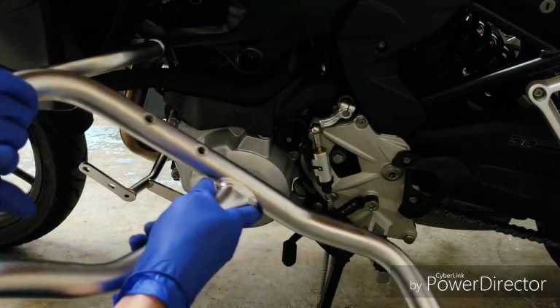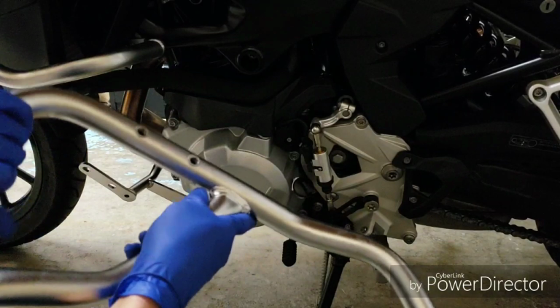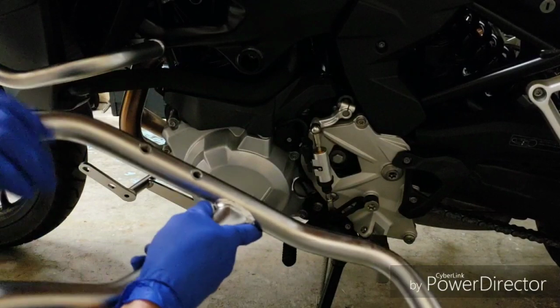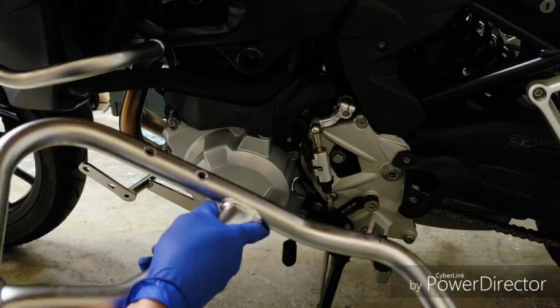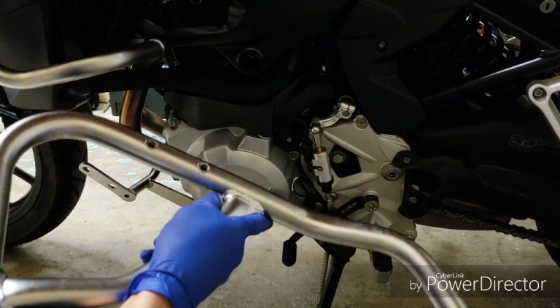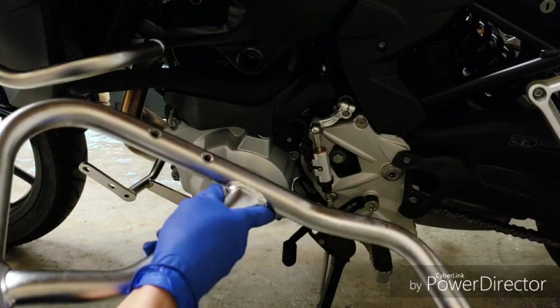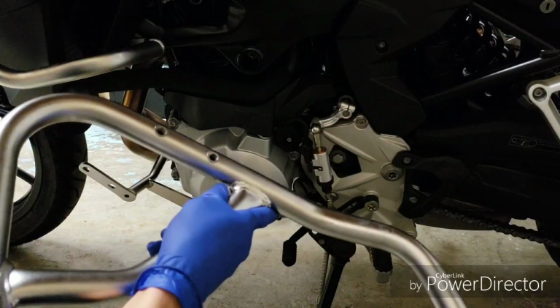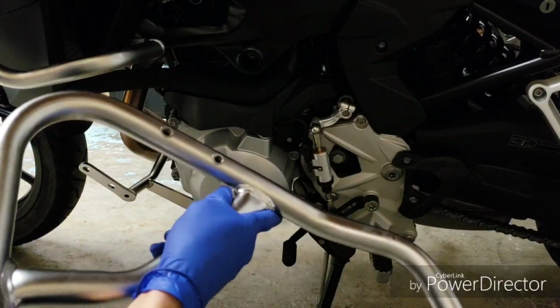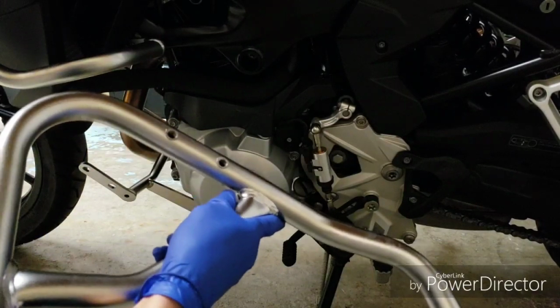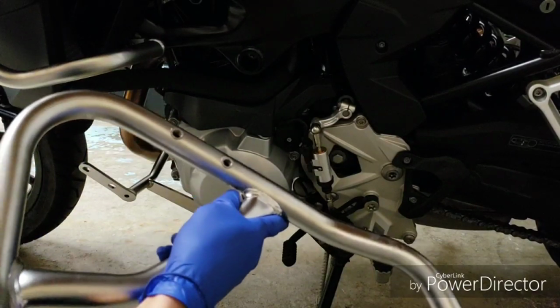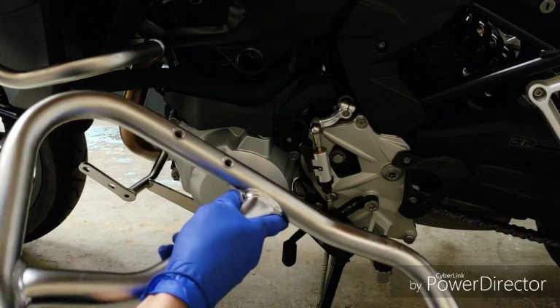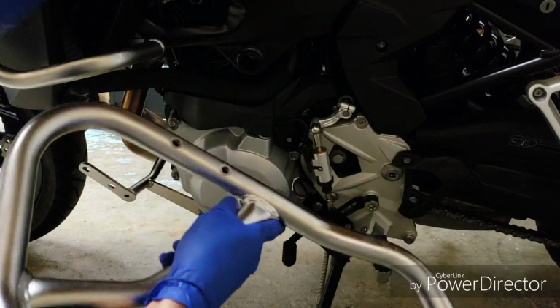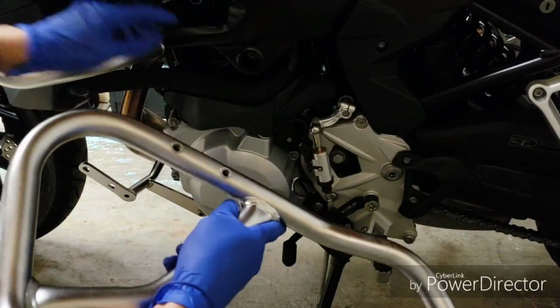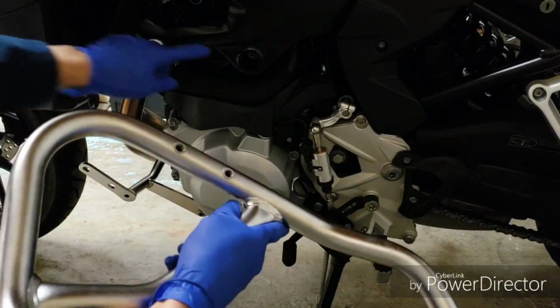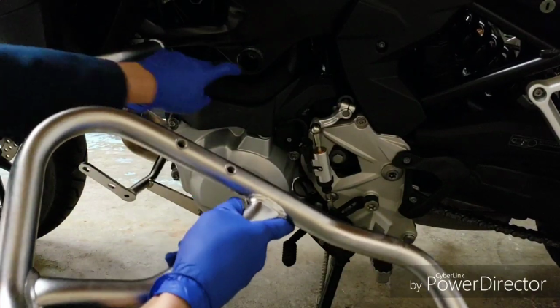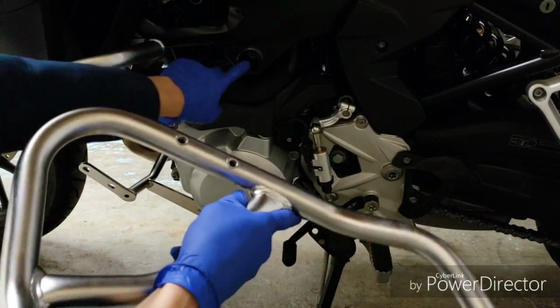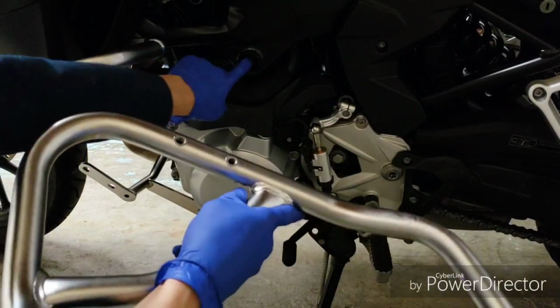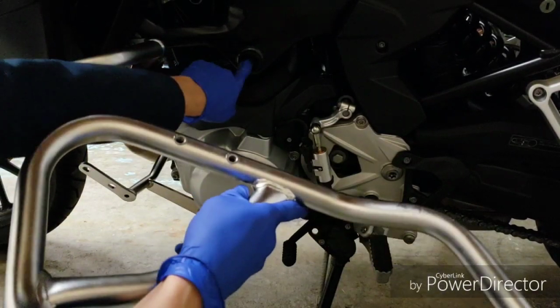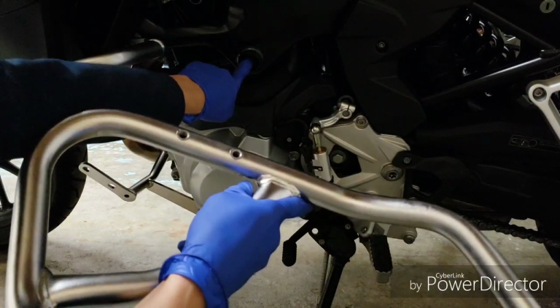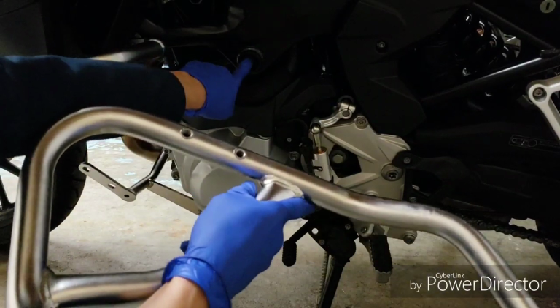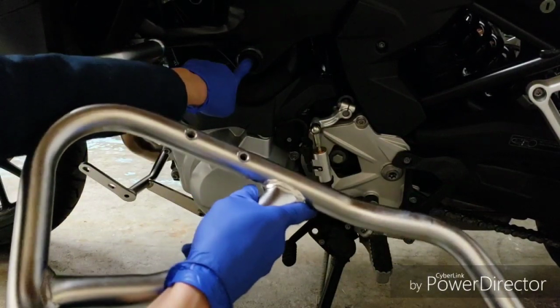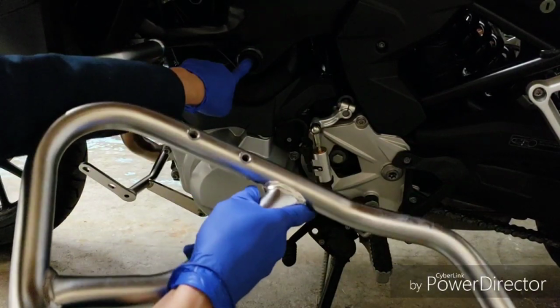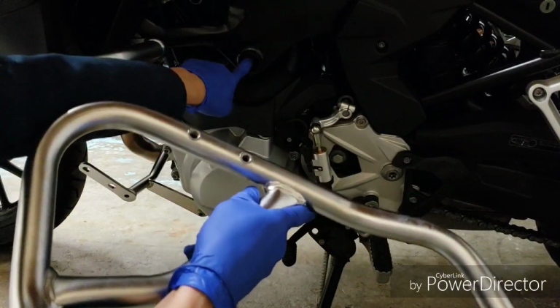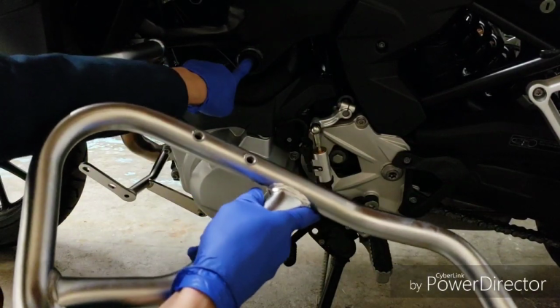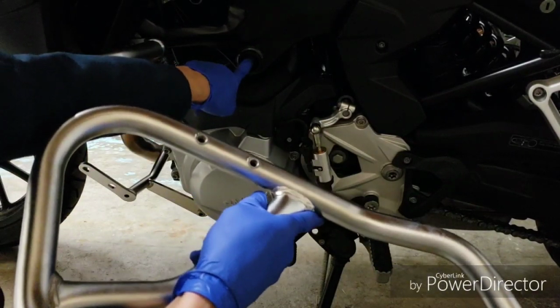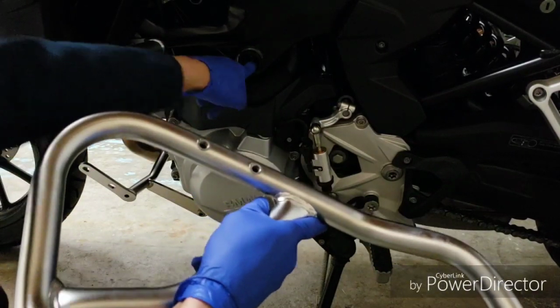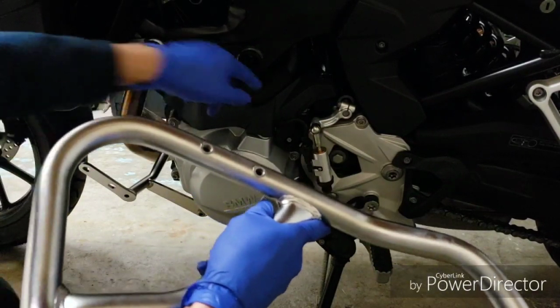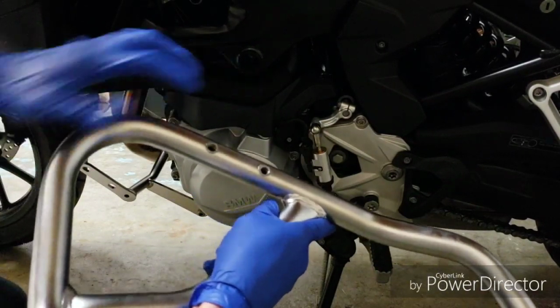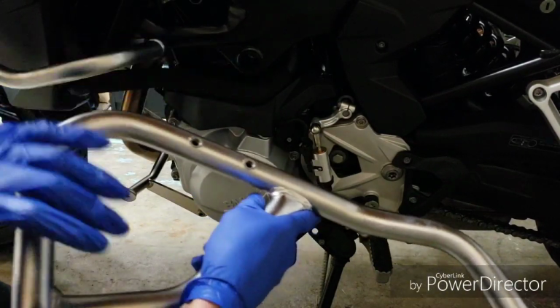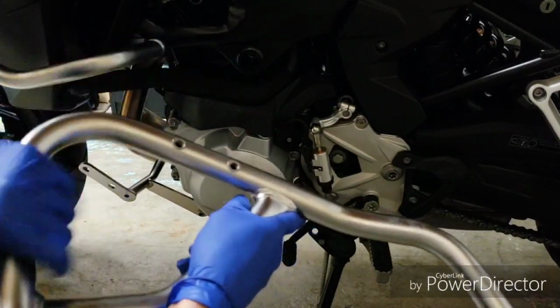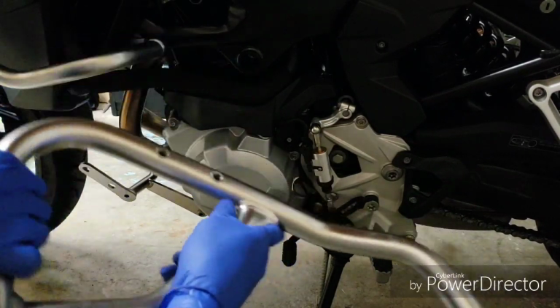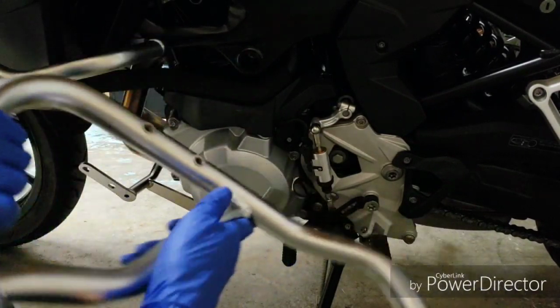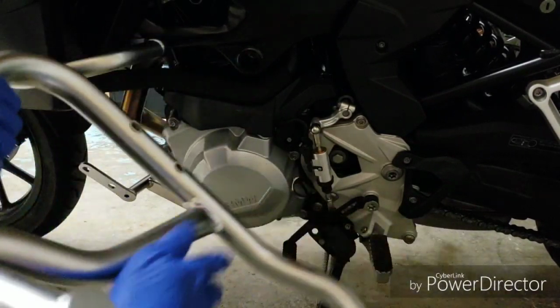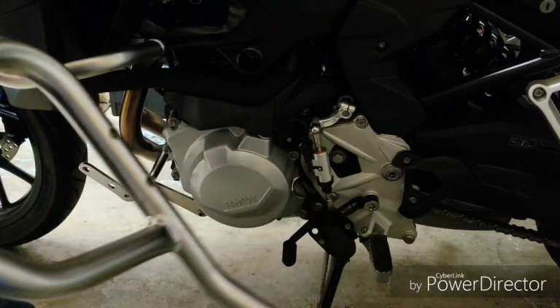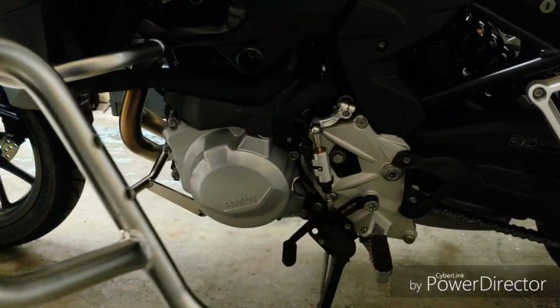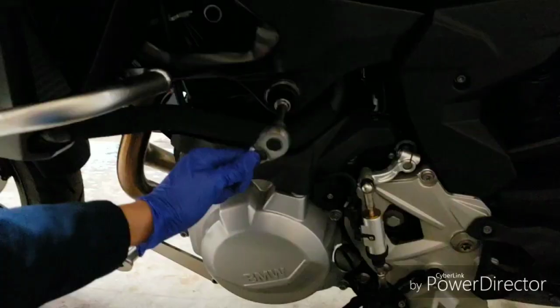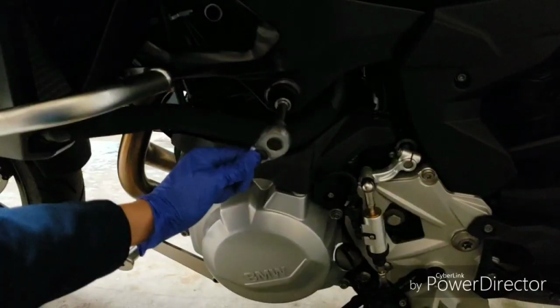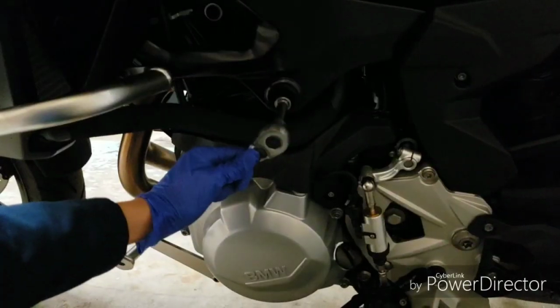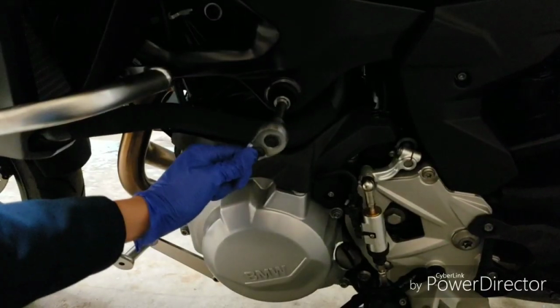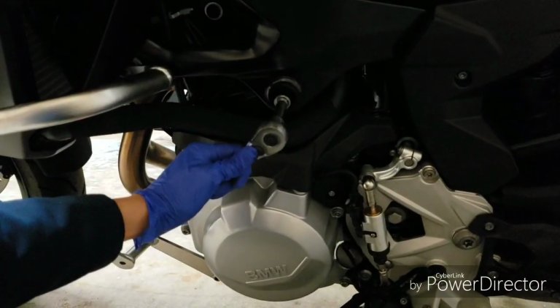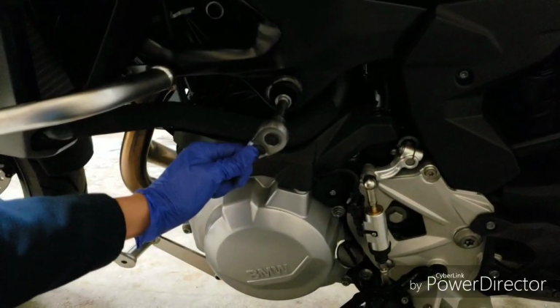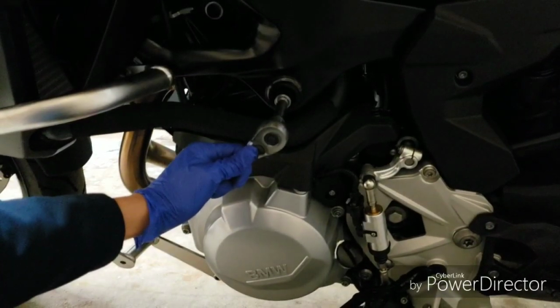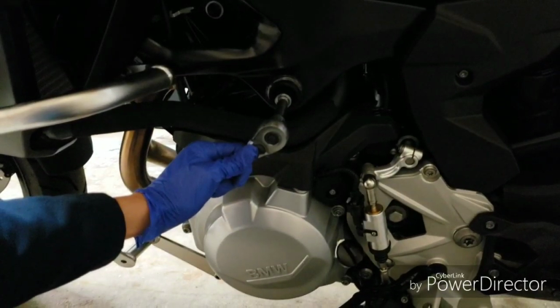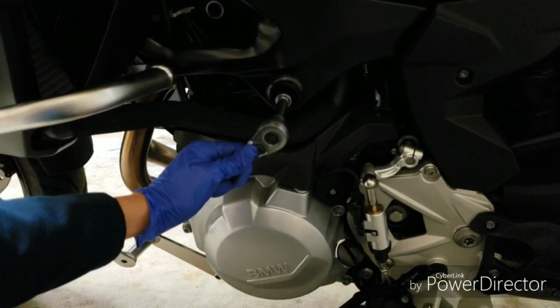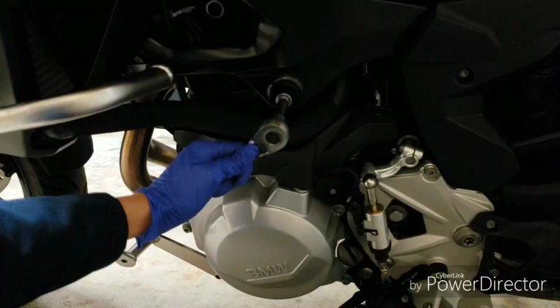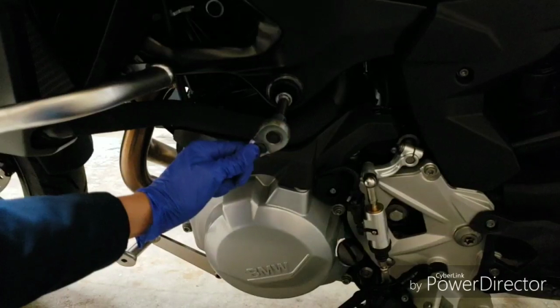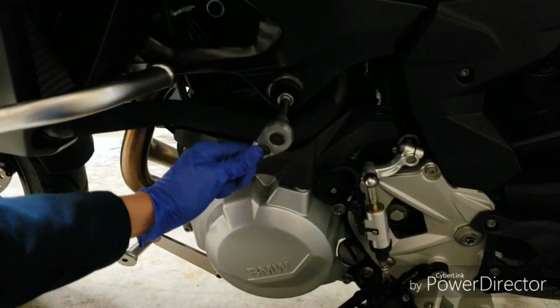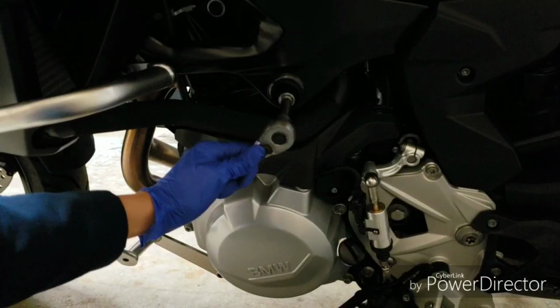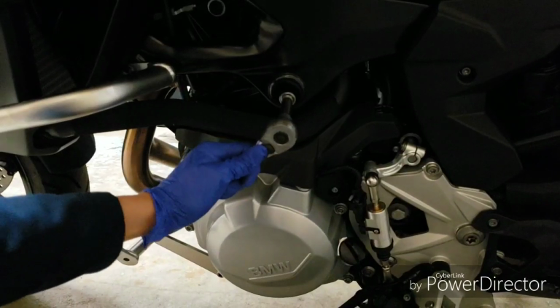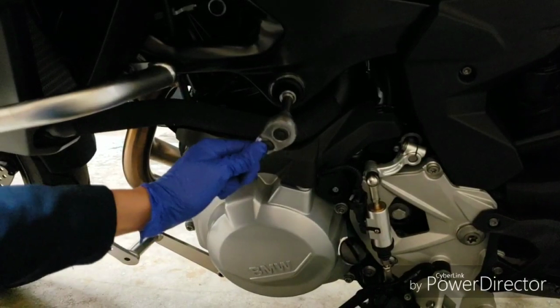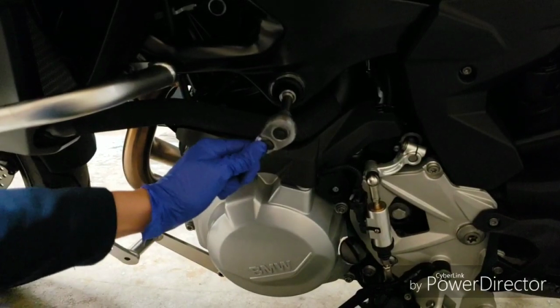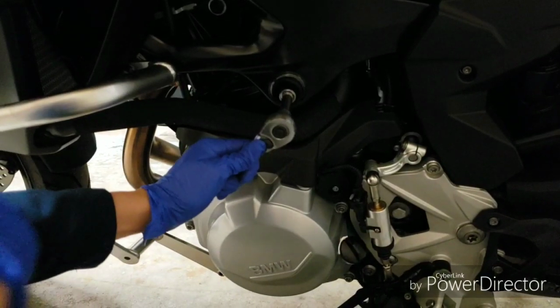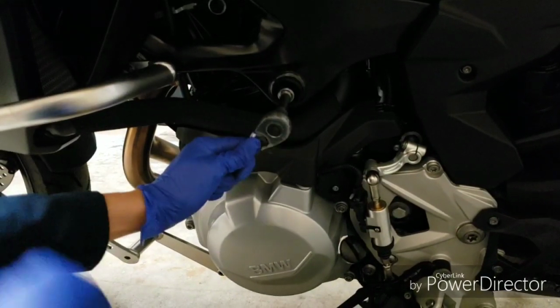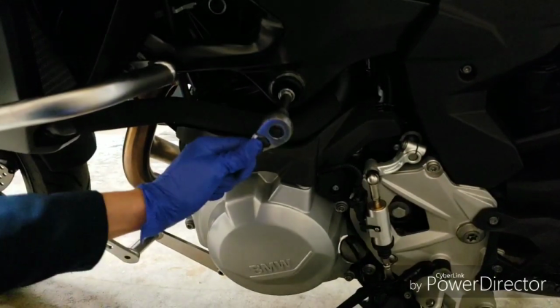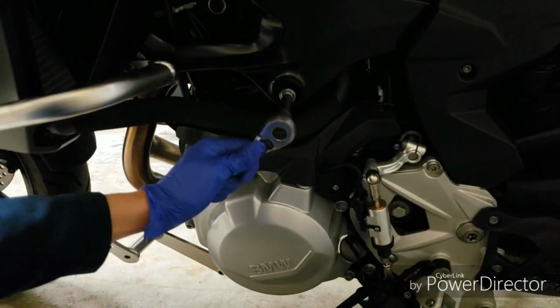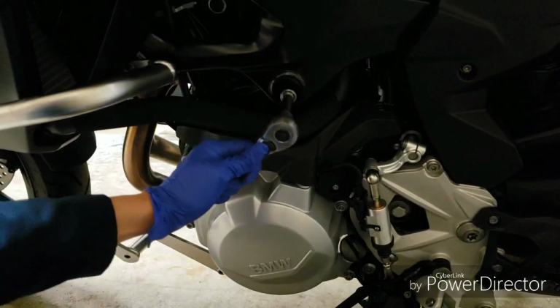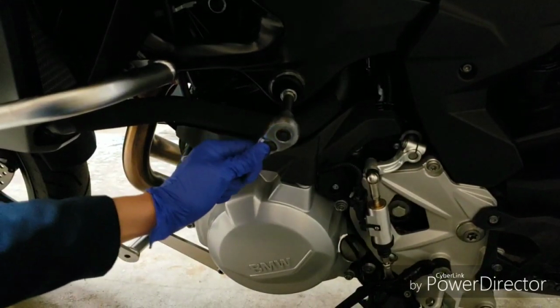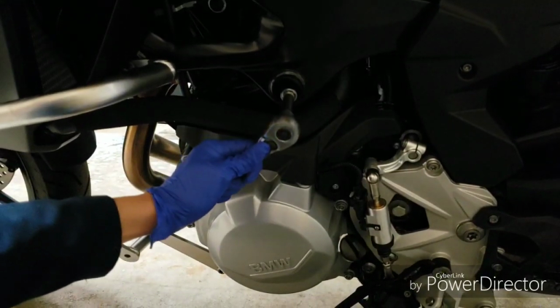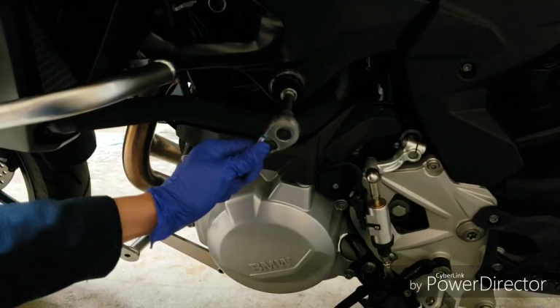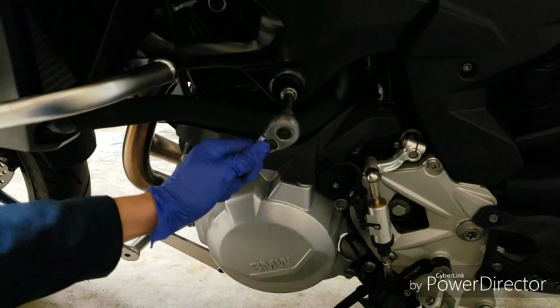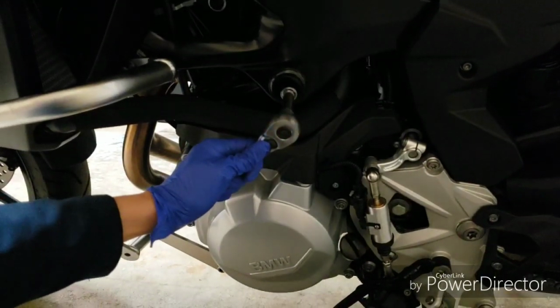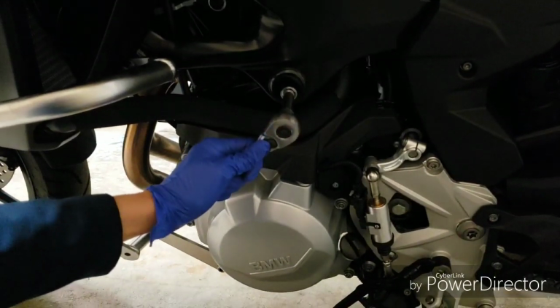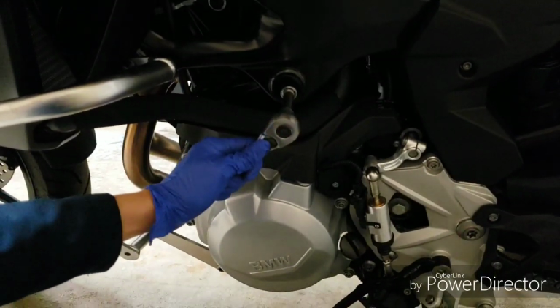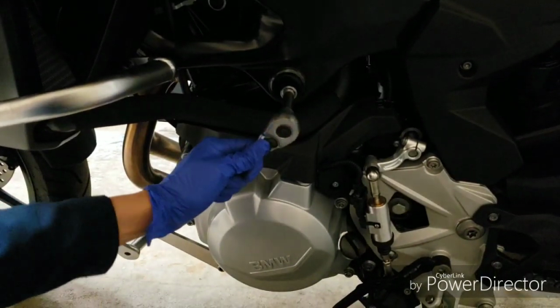Right now I'm just going to remove this big bolt. It's a T55 Torx.